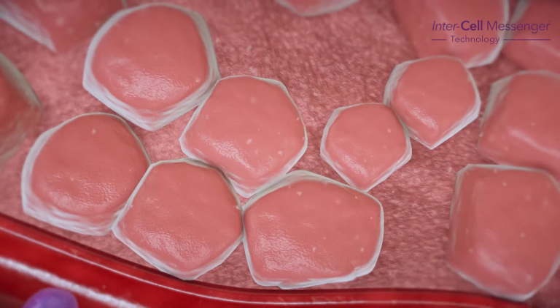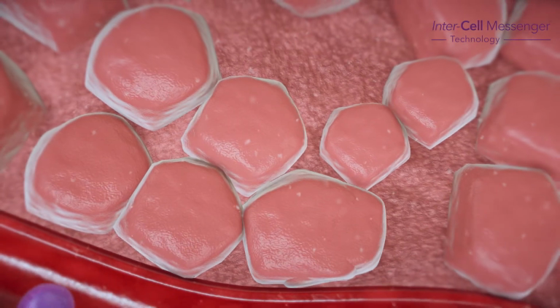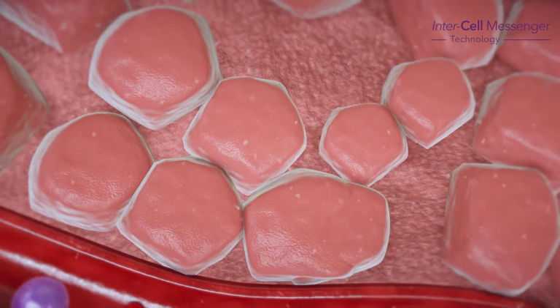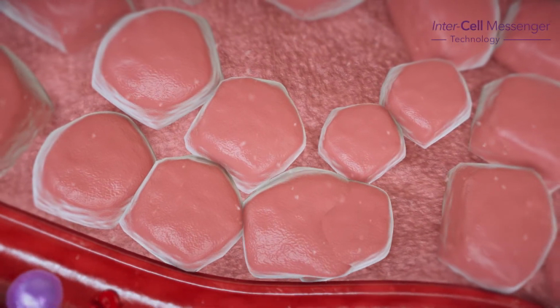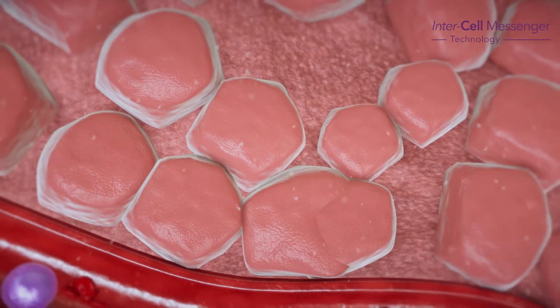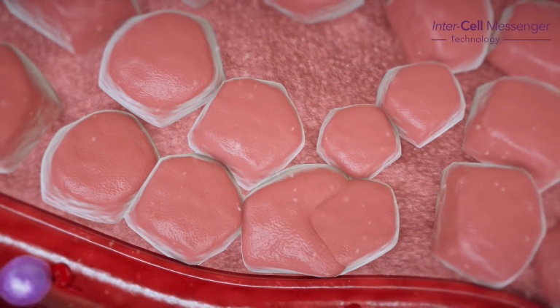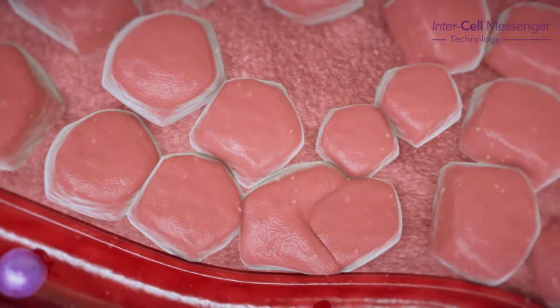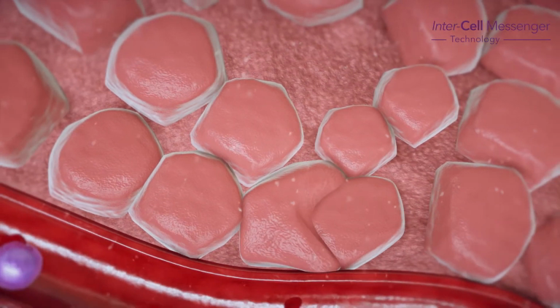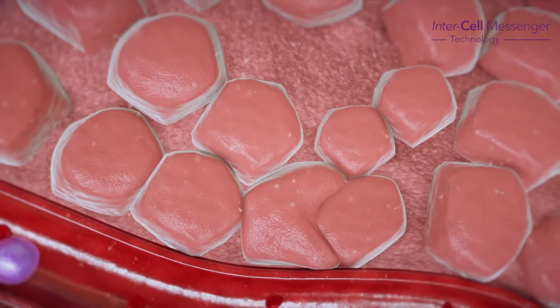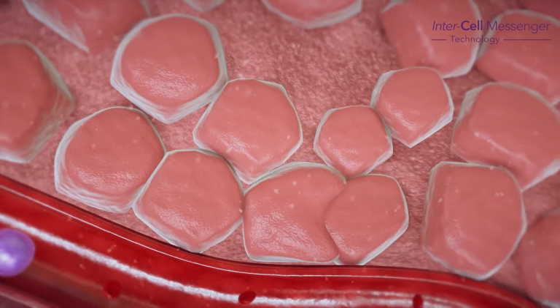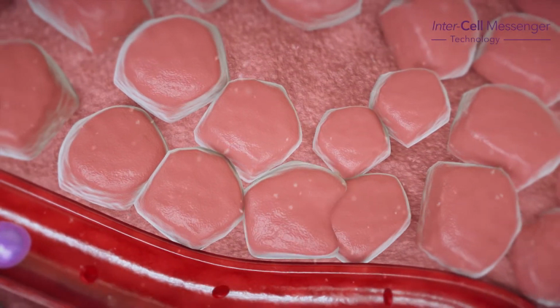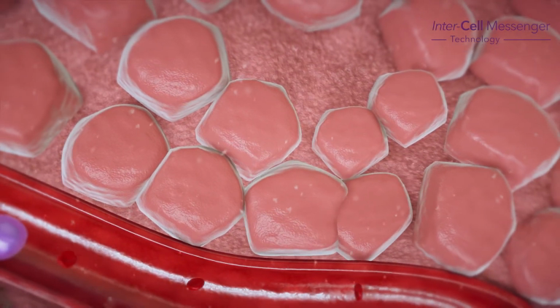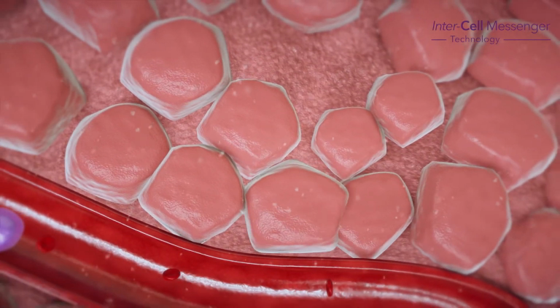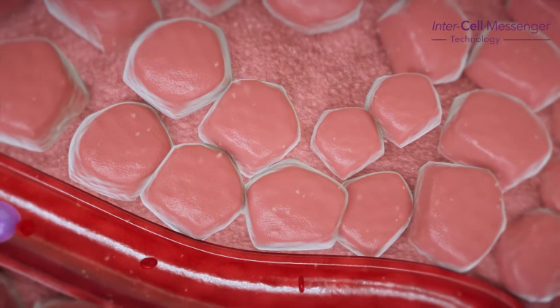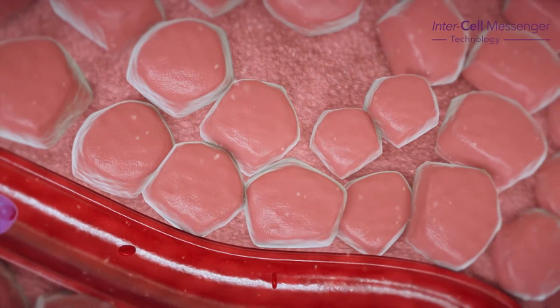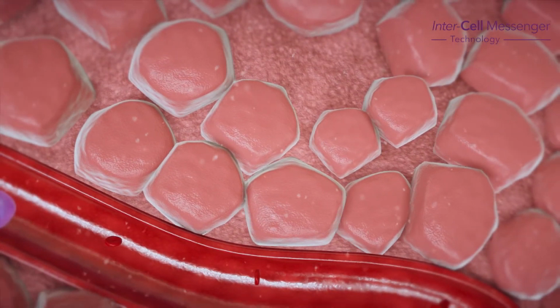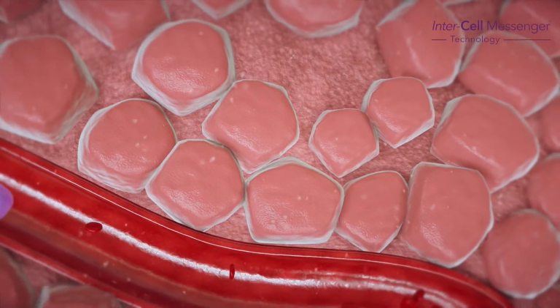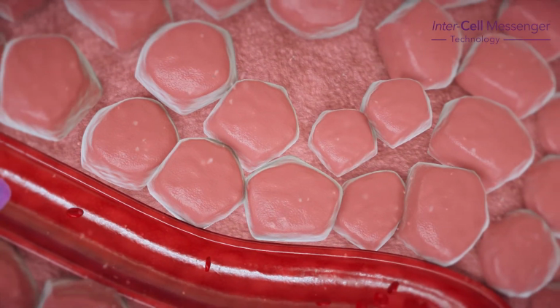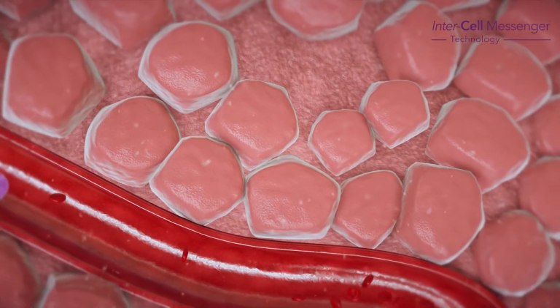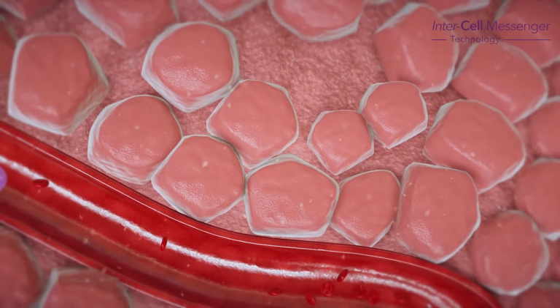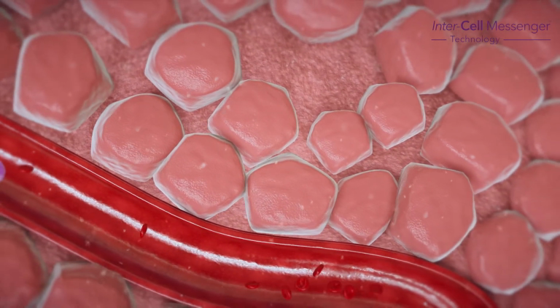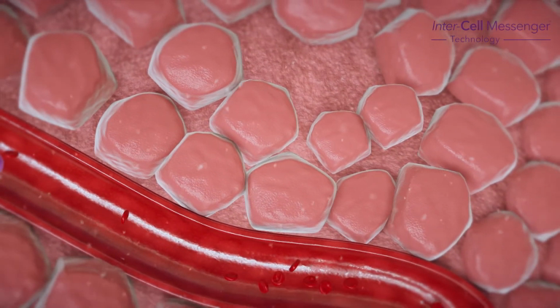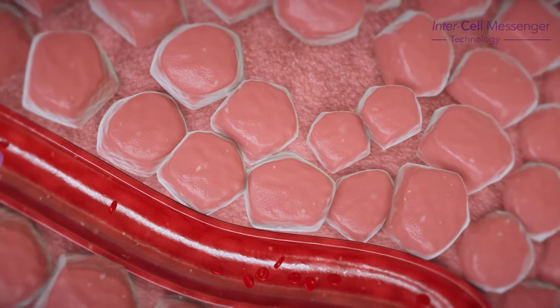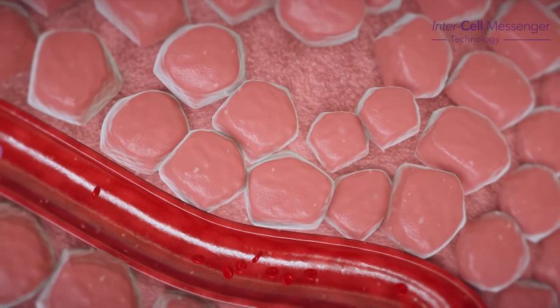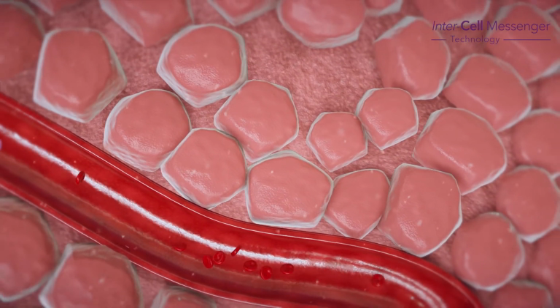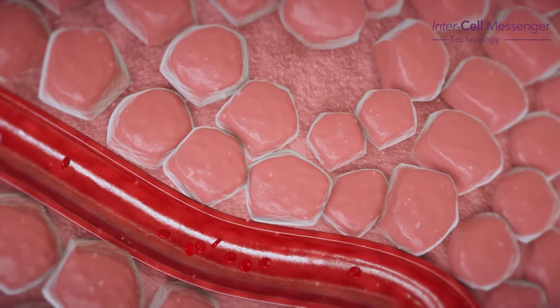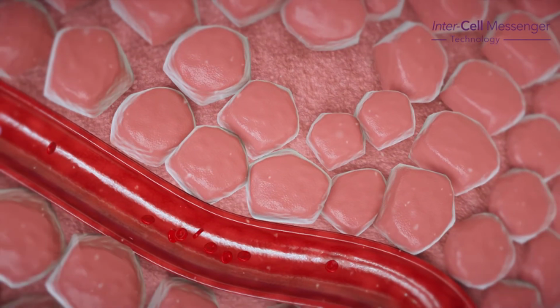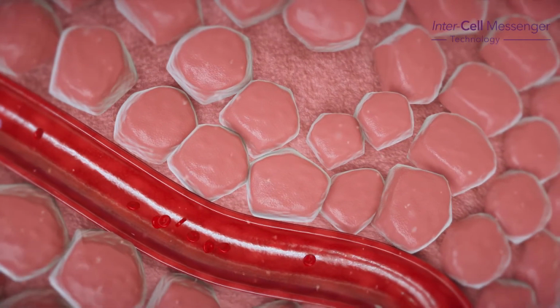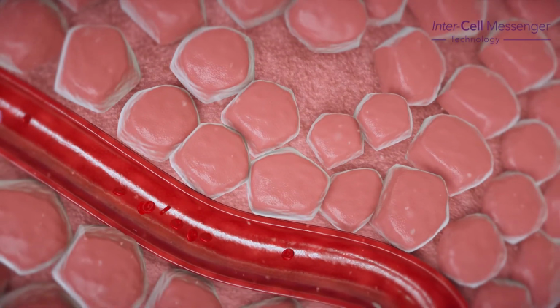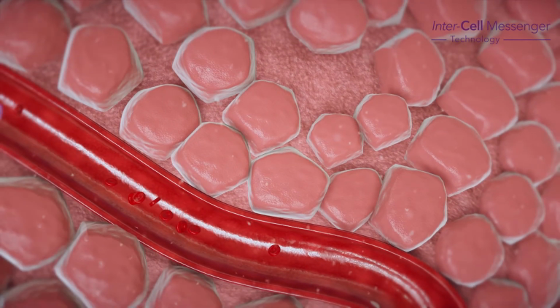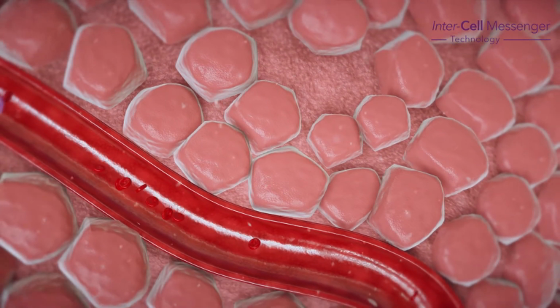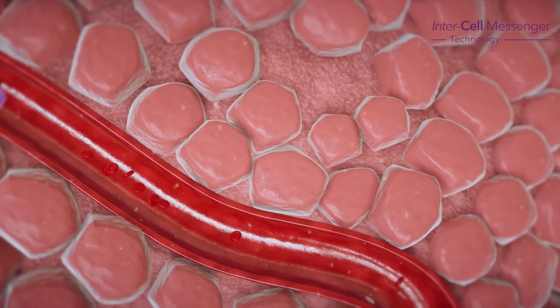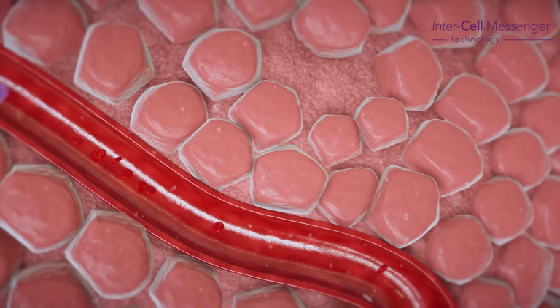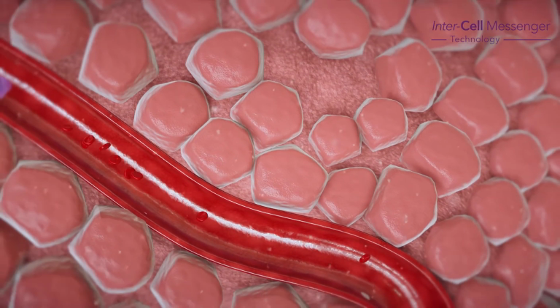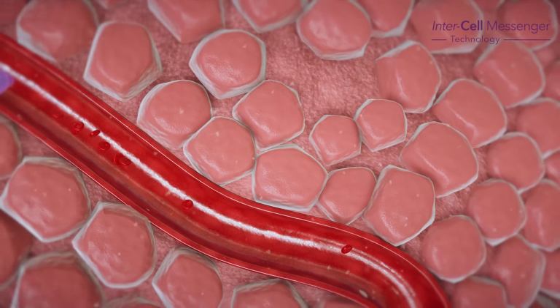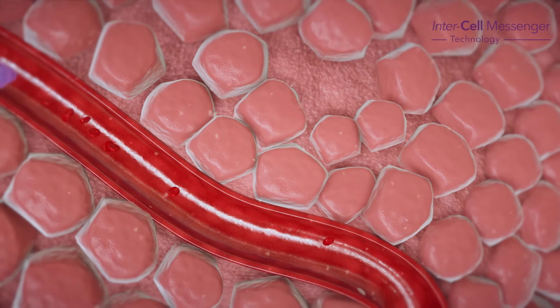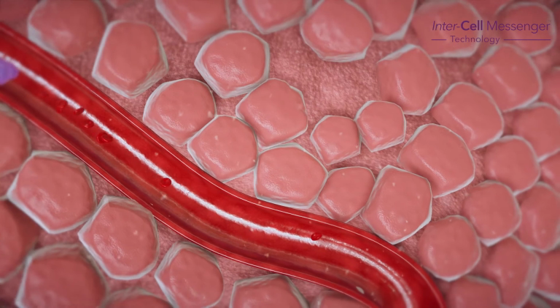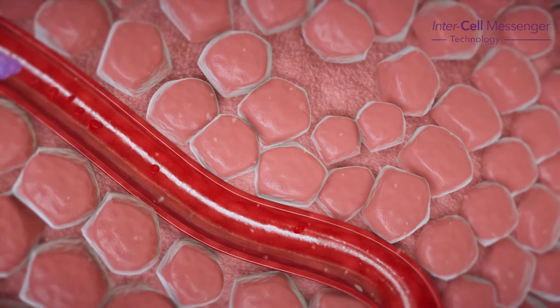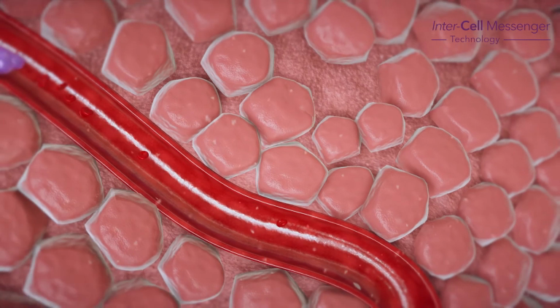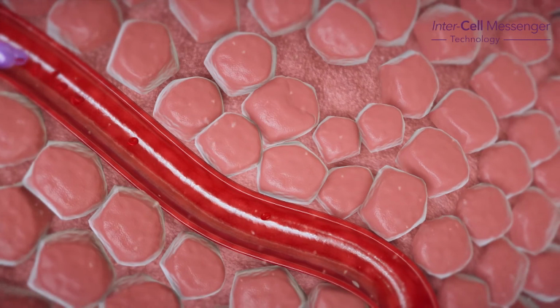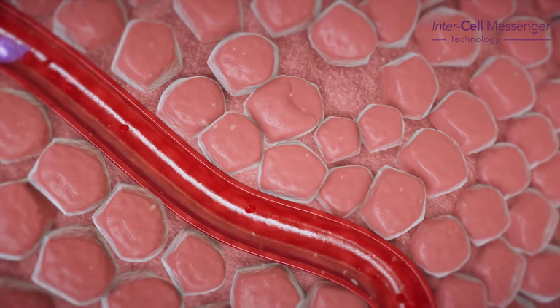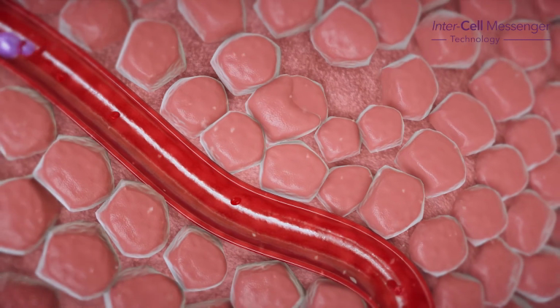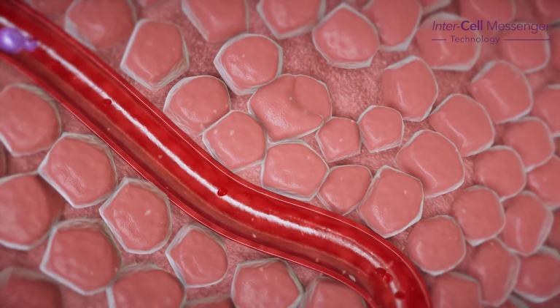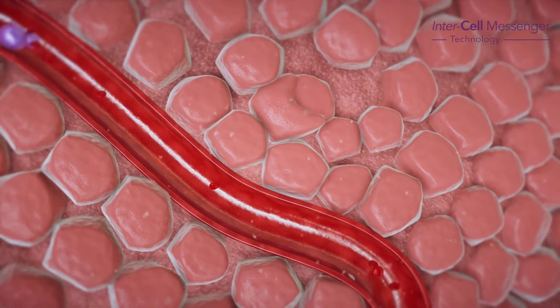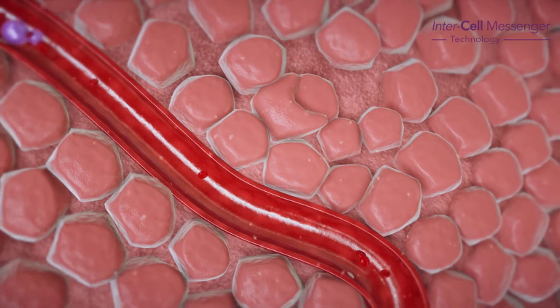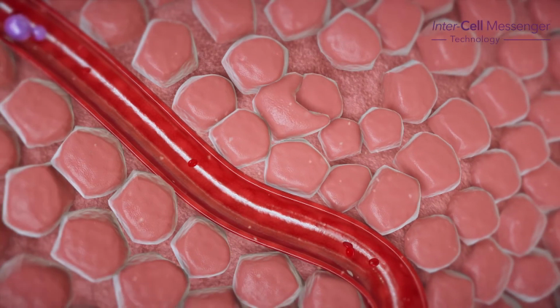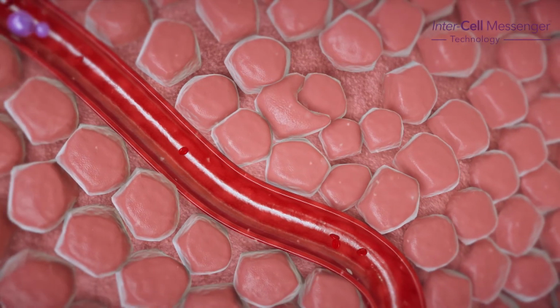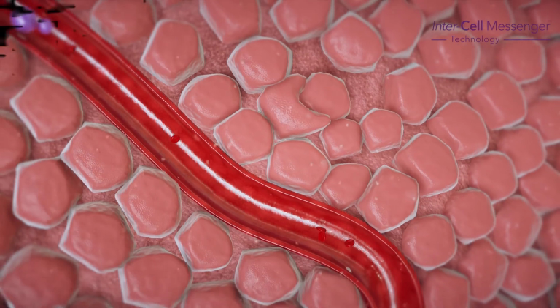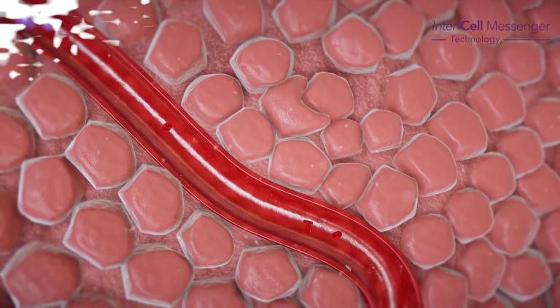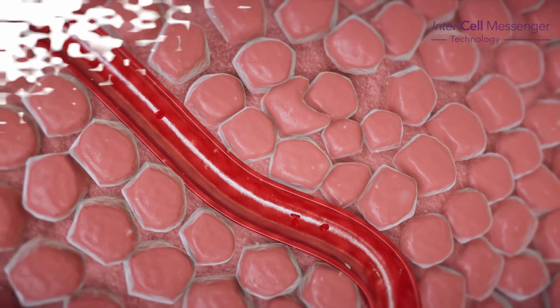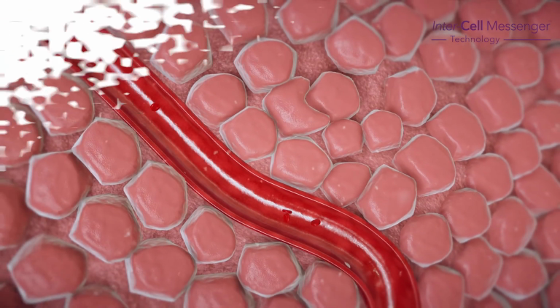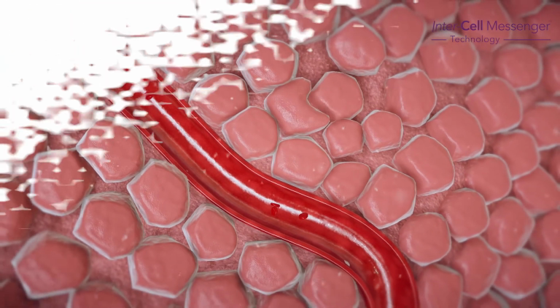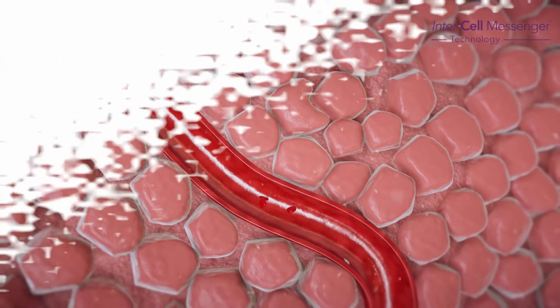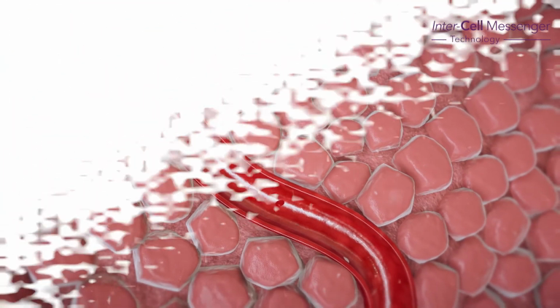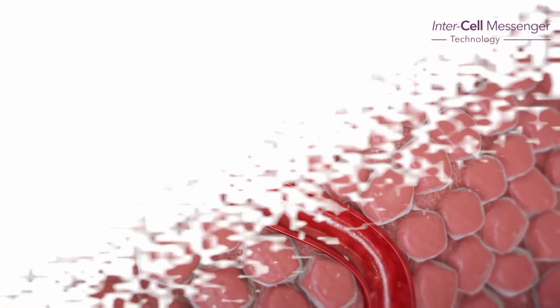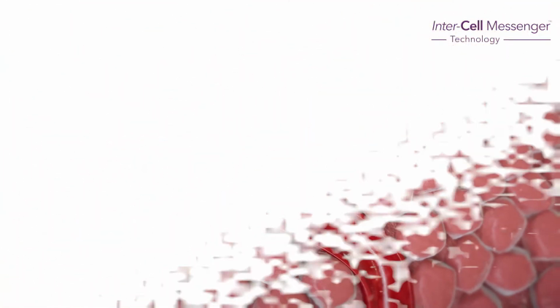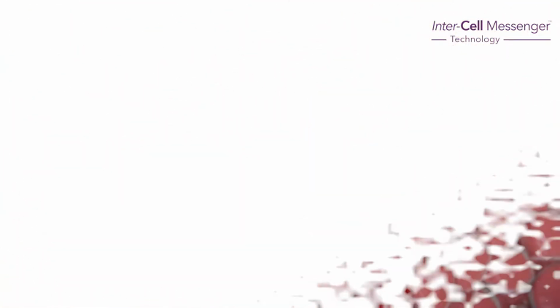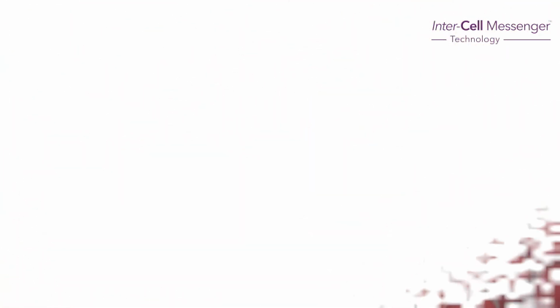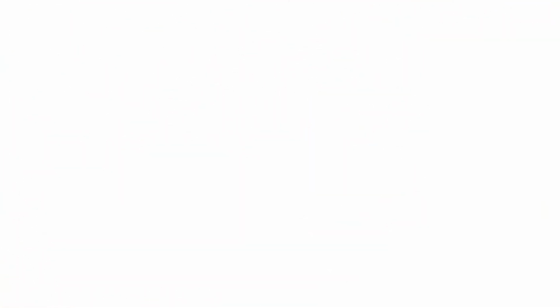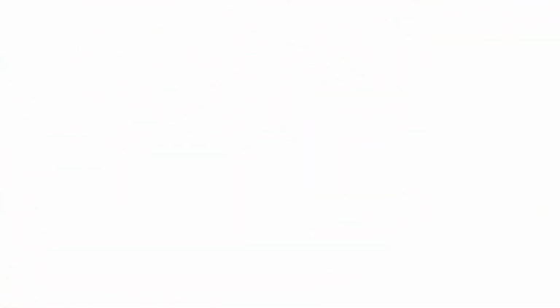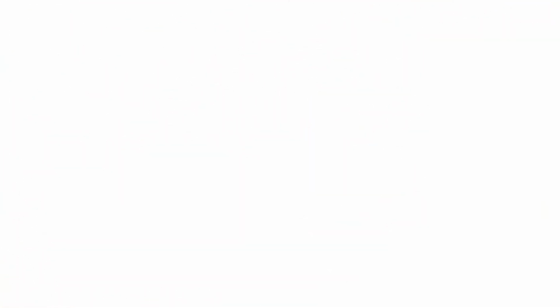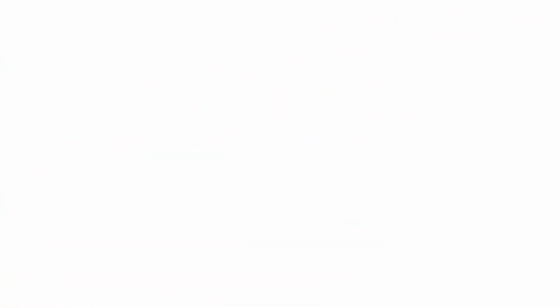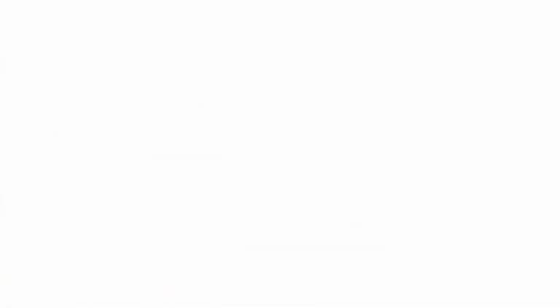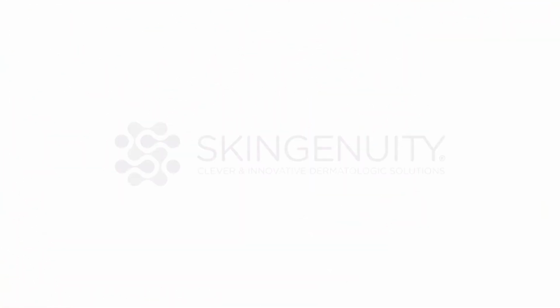With continued application of the SkinGenuity products, you will see skin and hair repair, regenerate and improve.